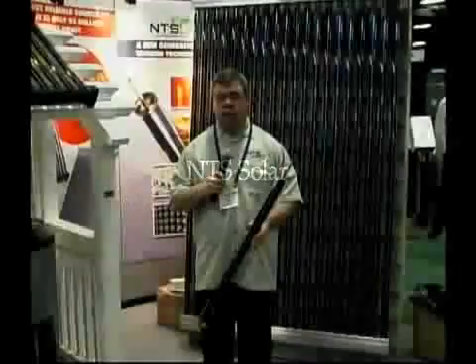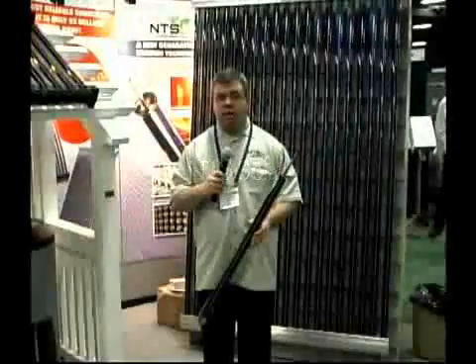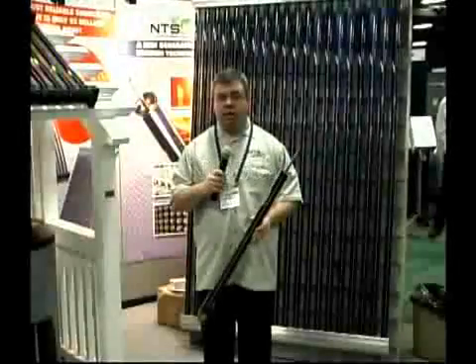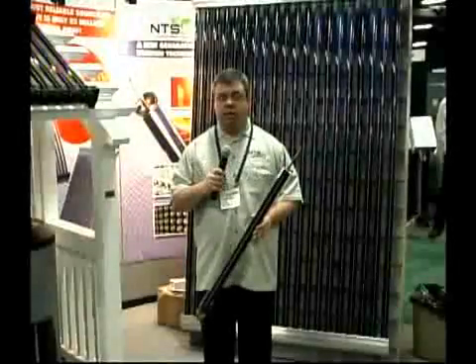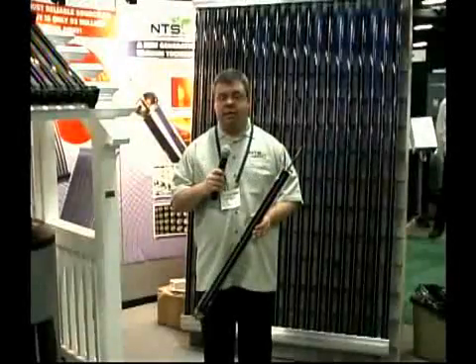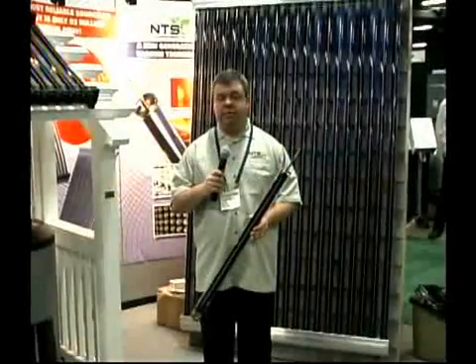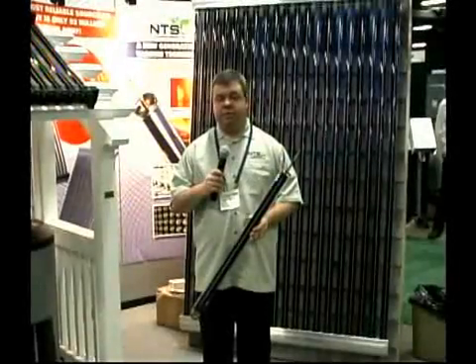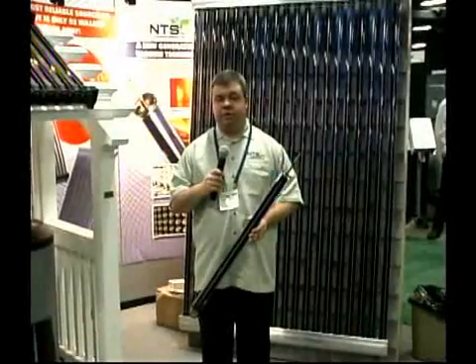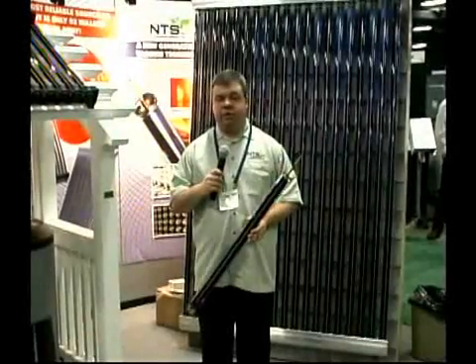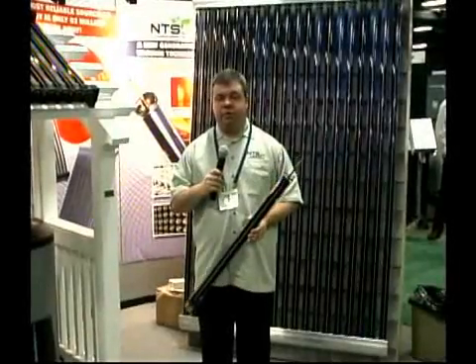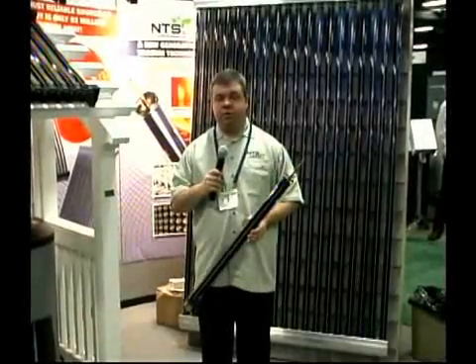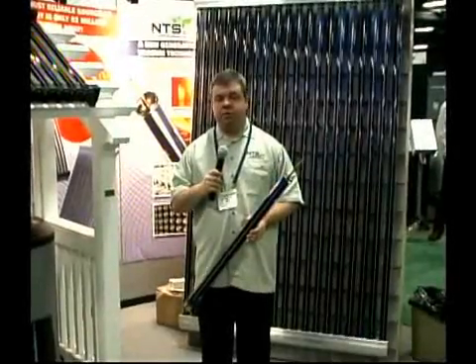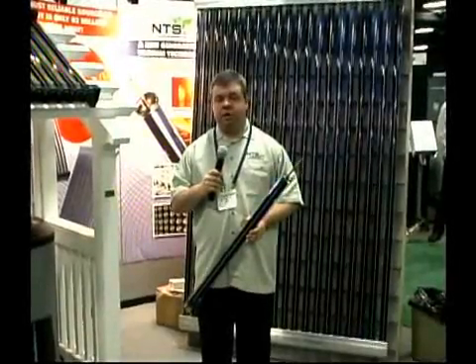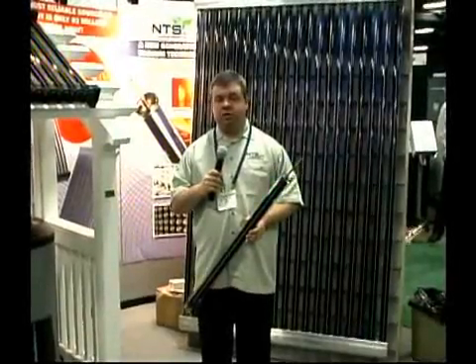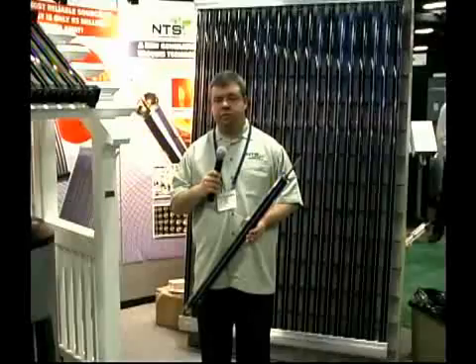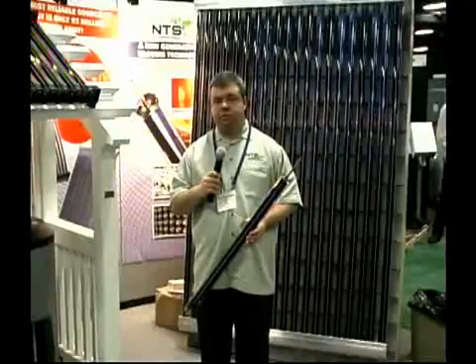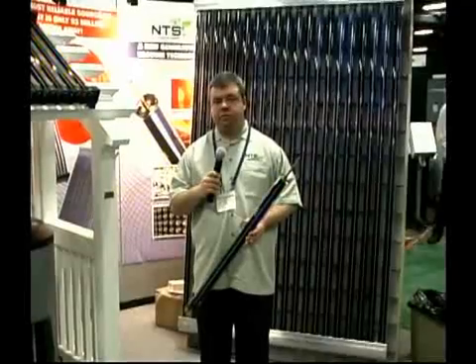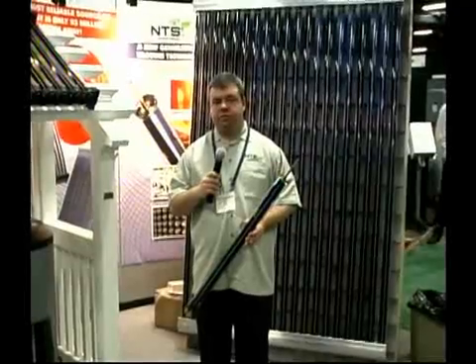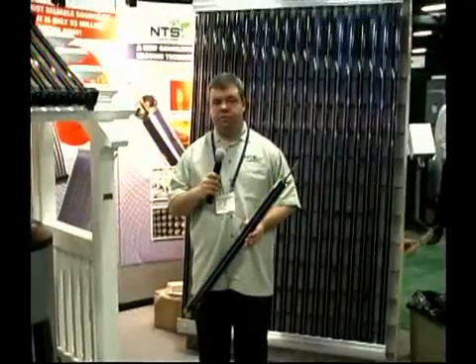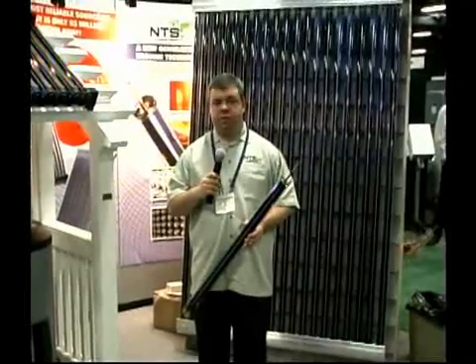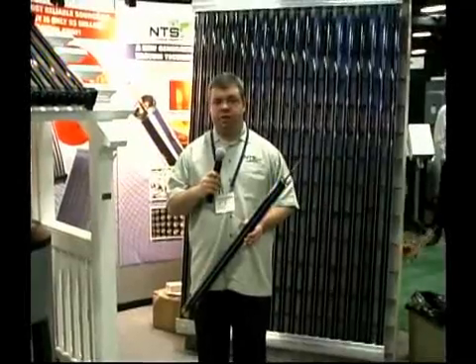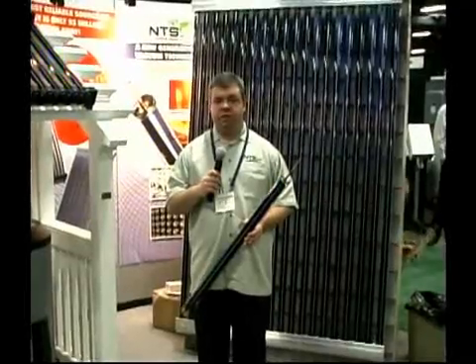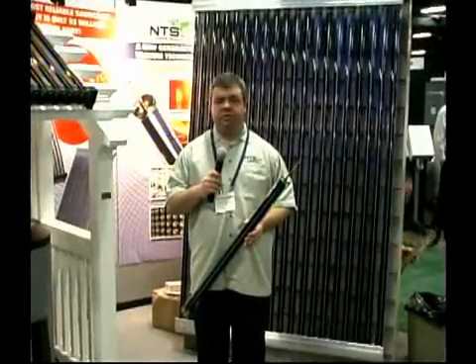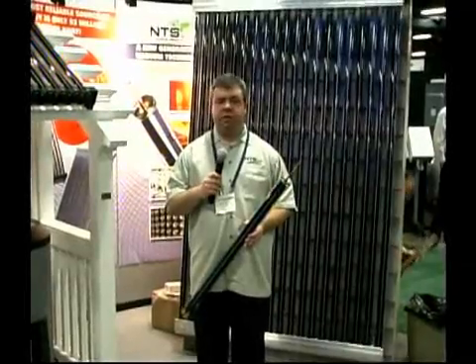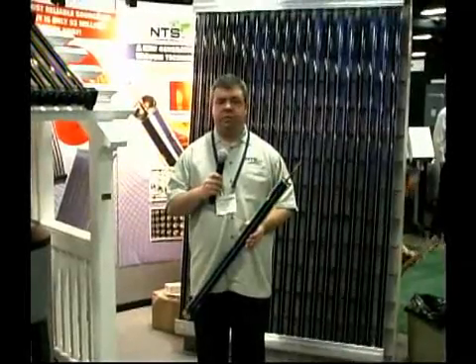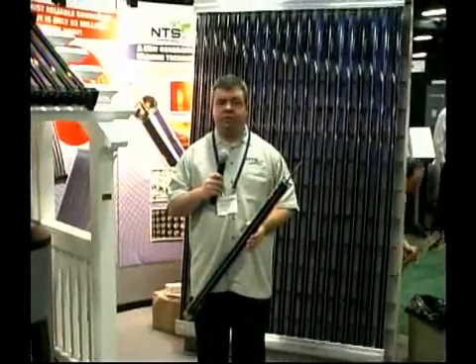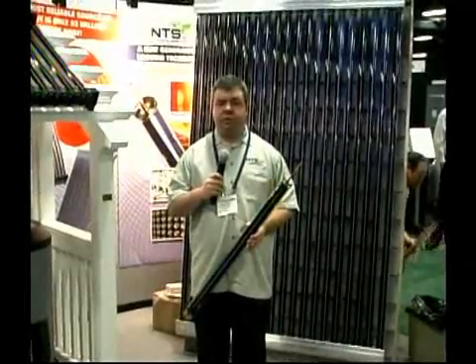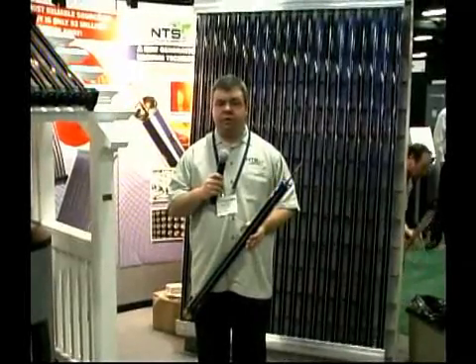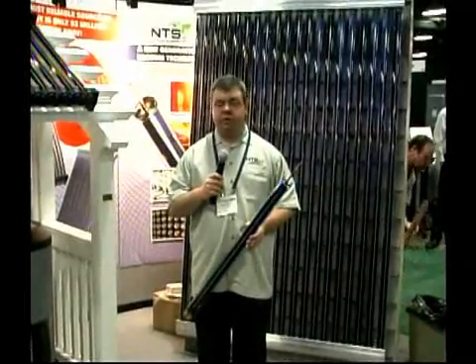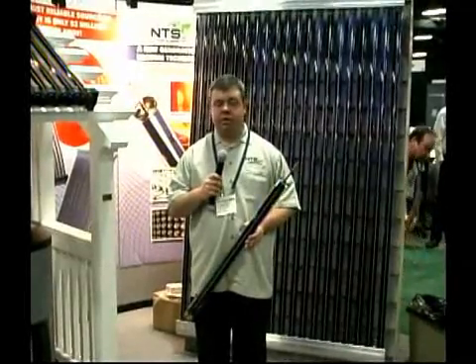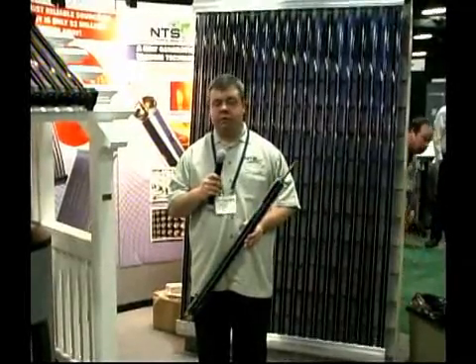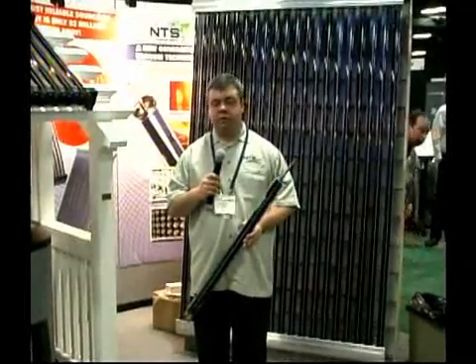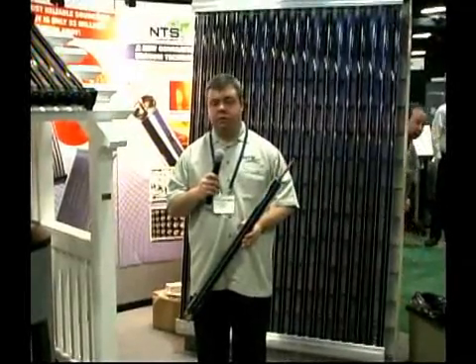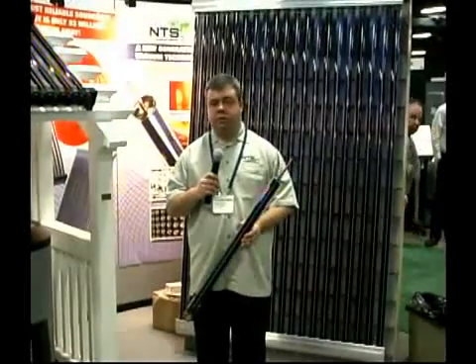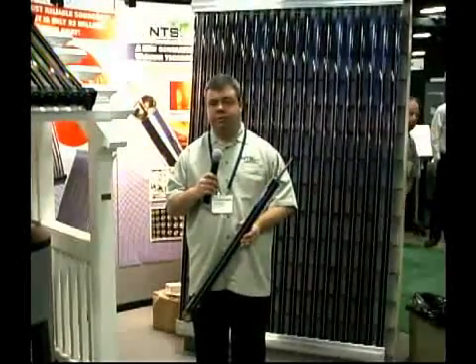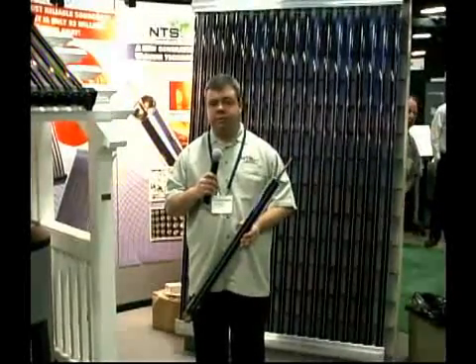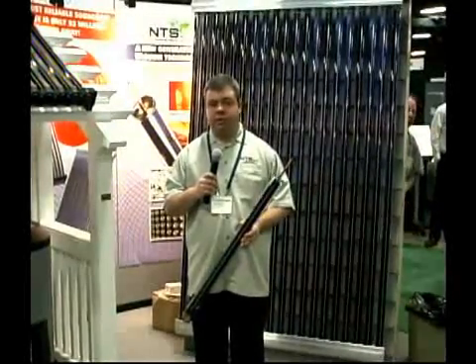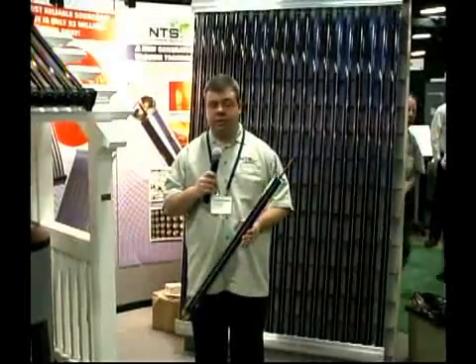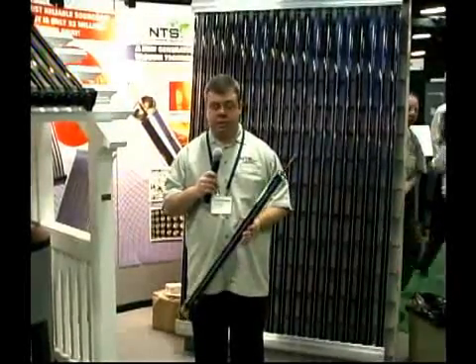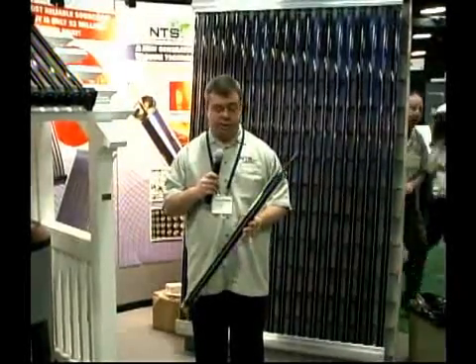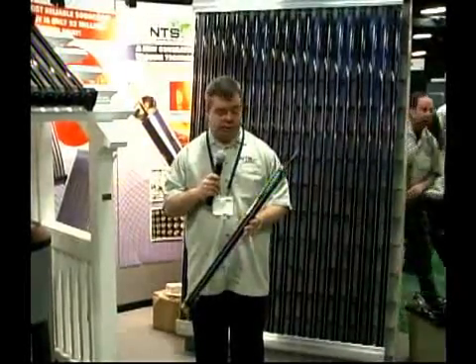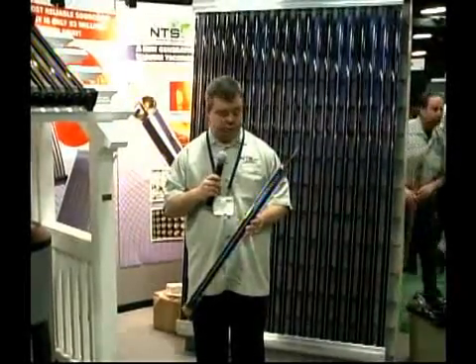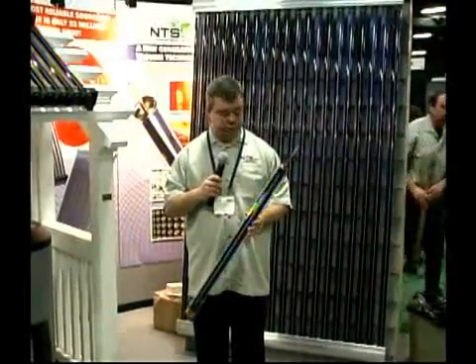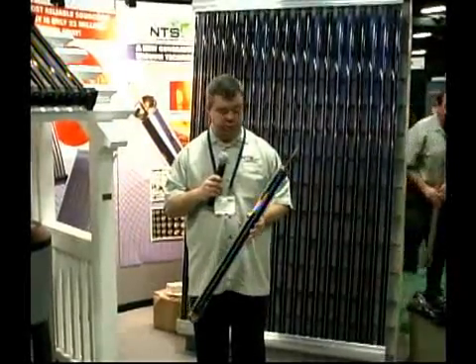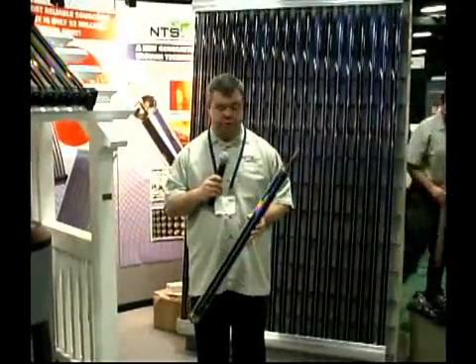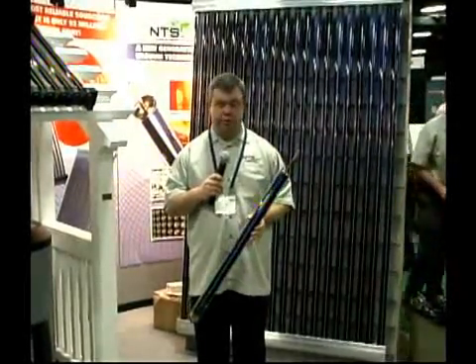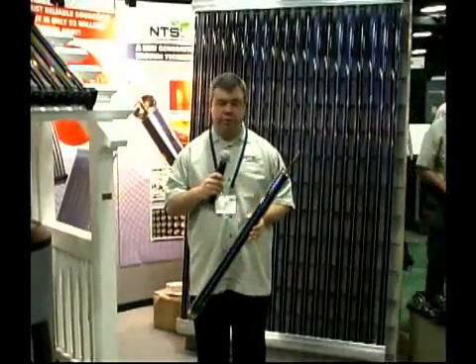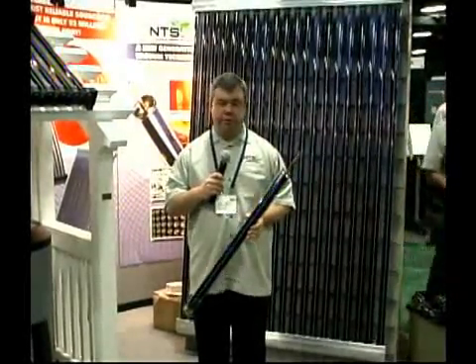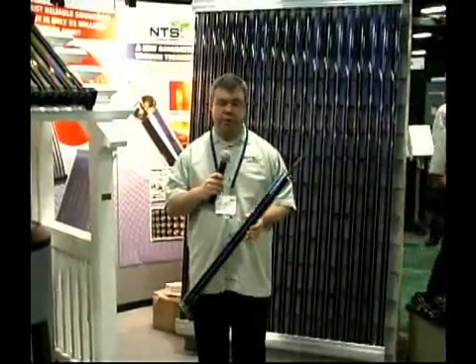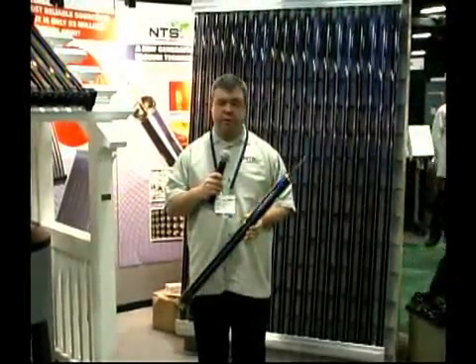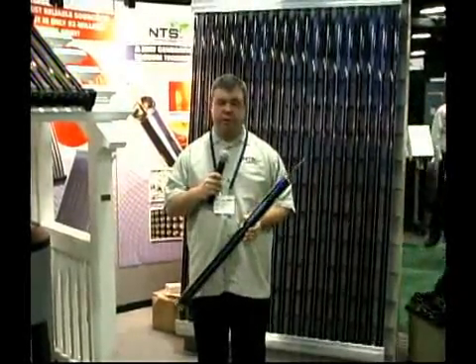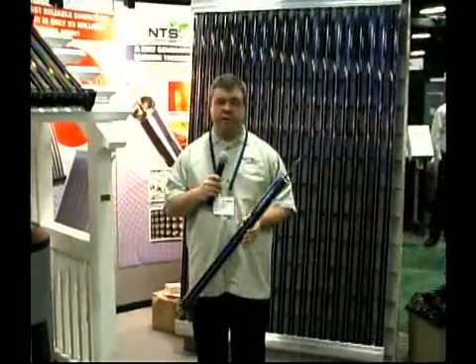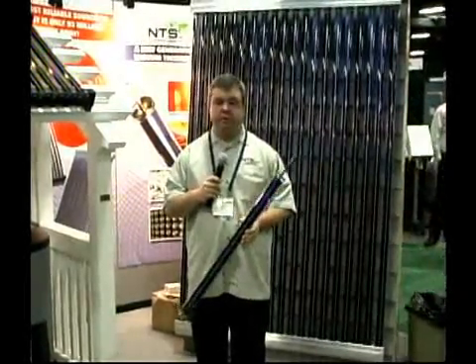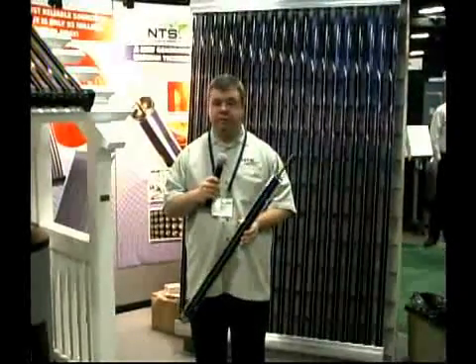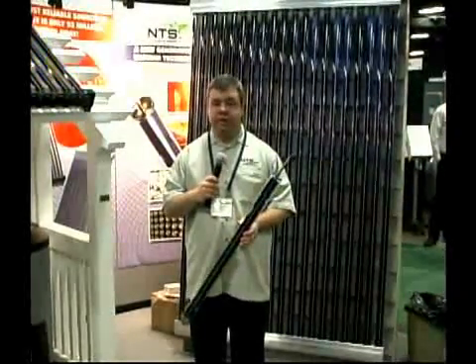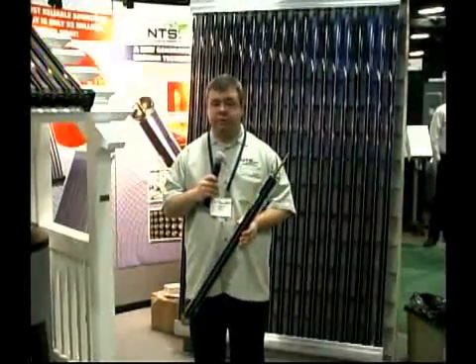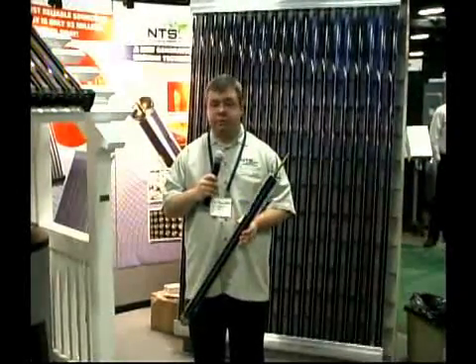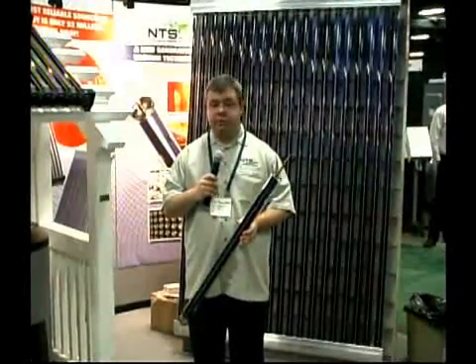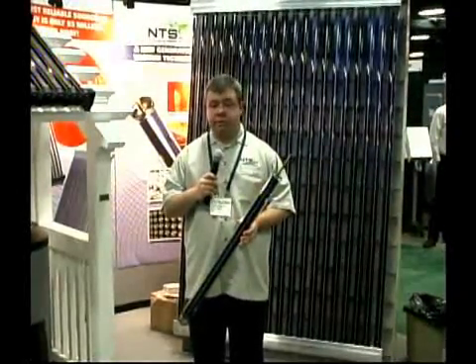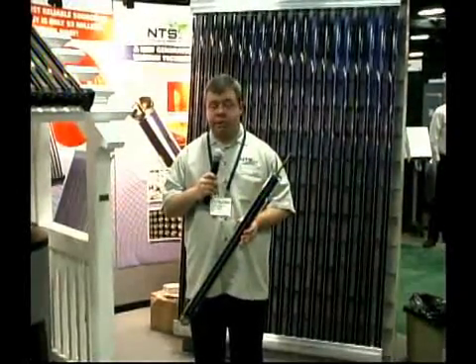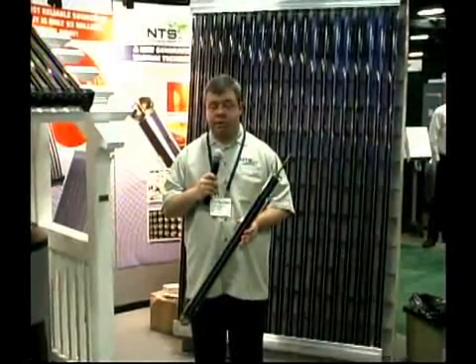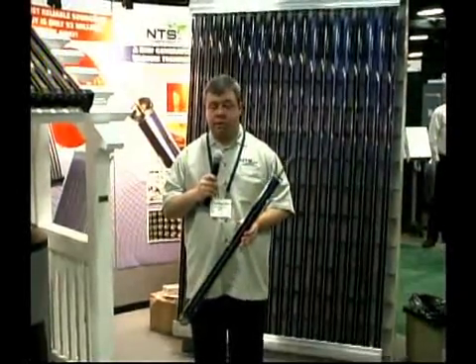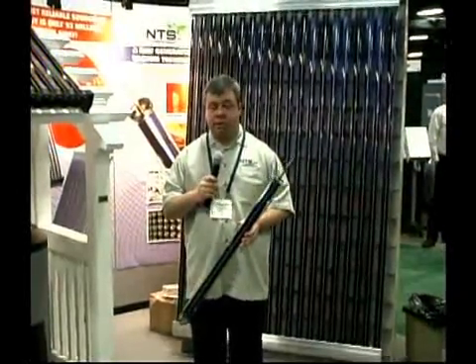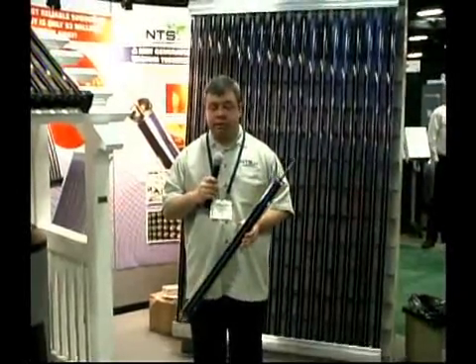Hello, my name is Eric York, Director of New Product Development for NTS Solar. I'm here today to show you a new generation of vacuum tube technology.